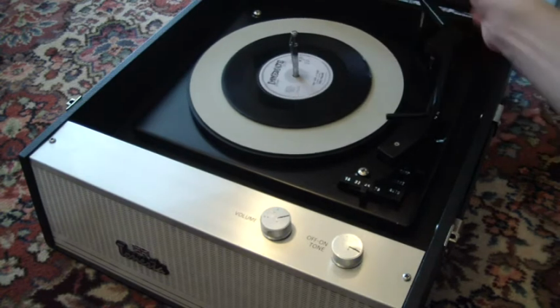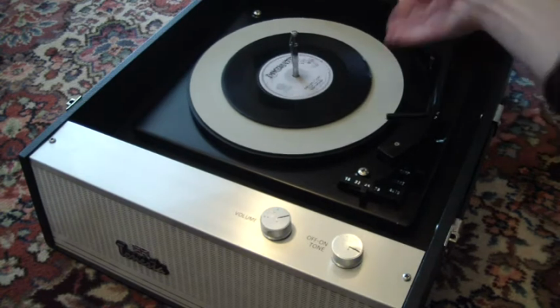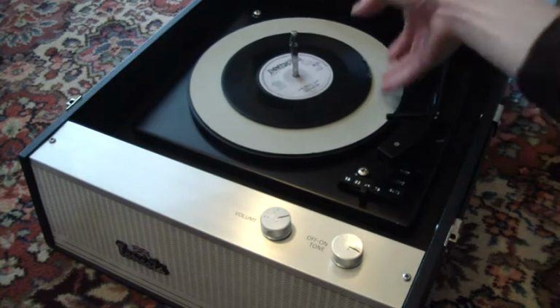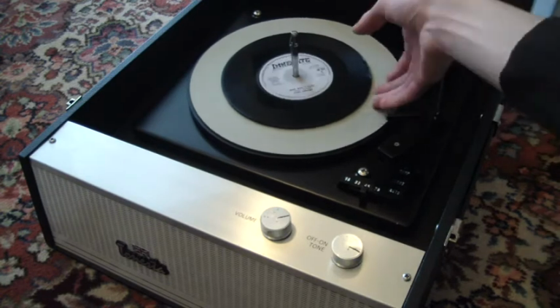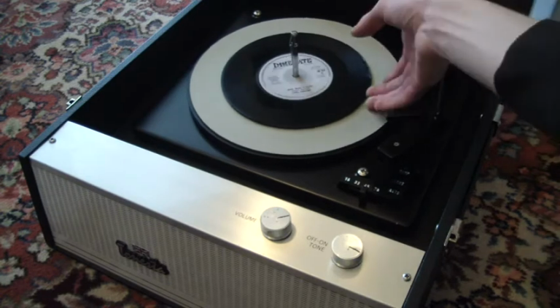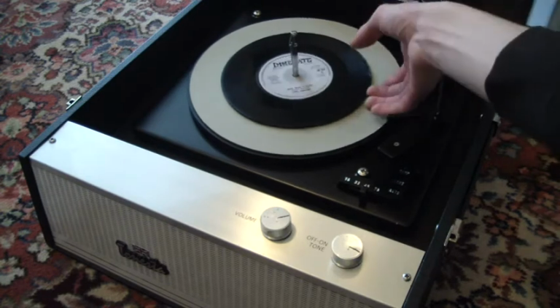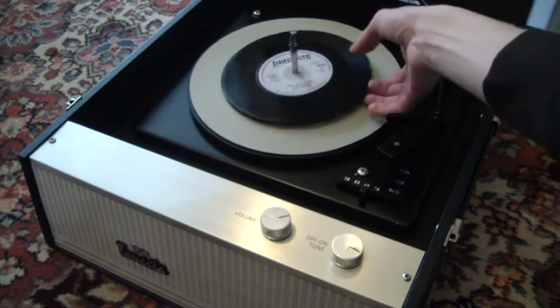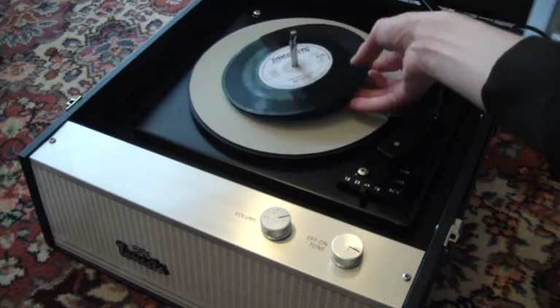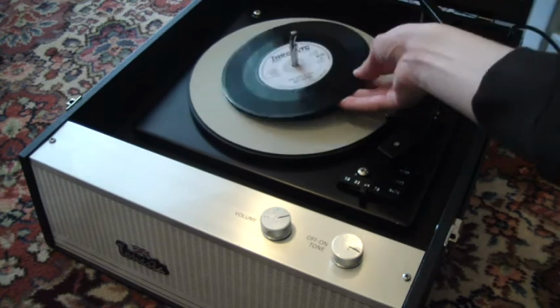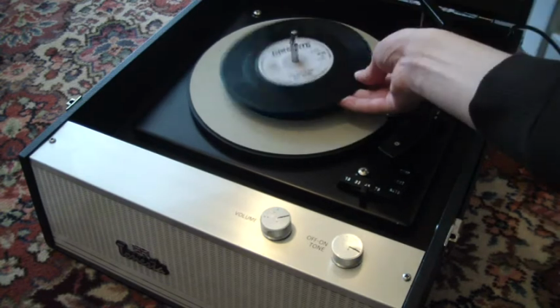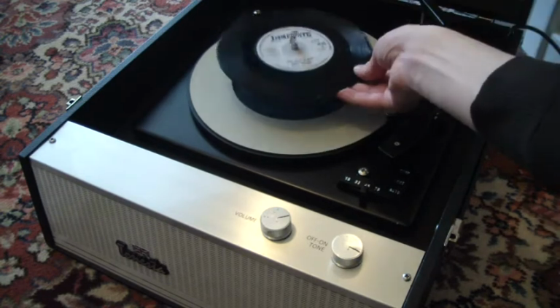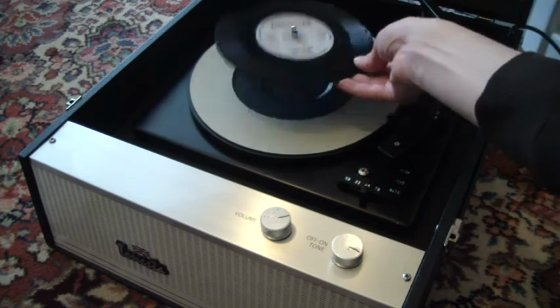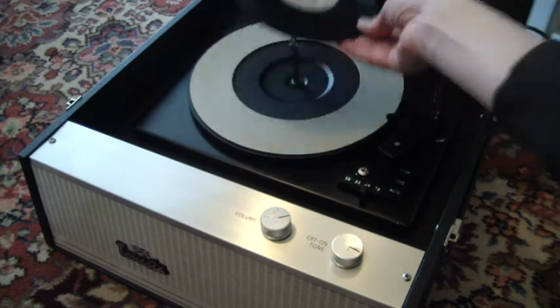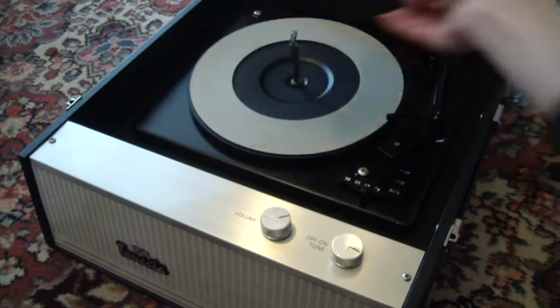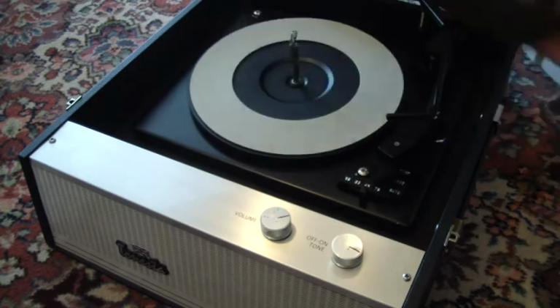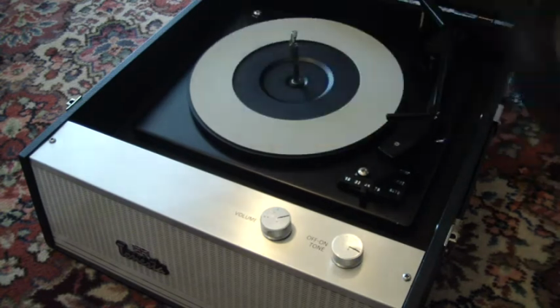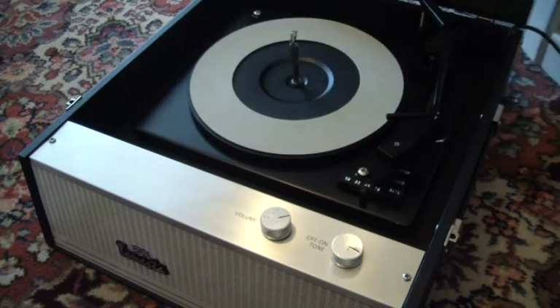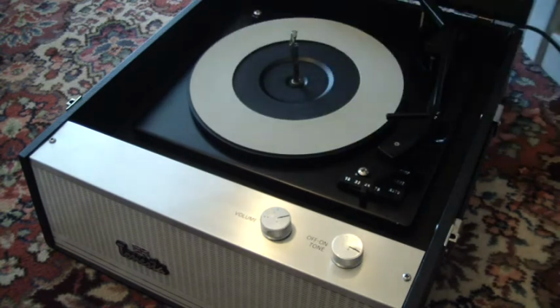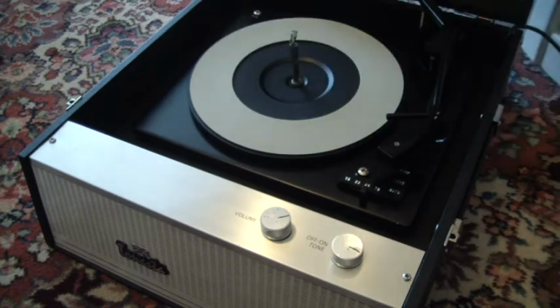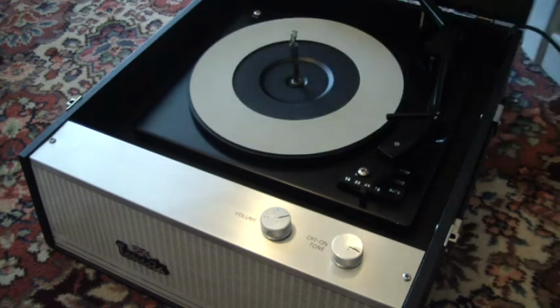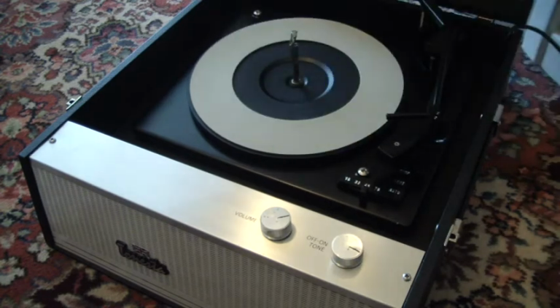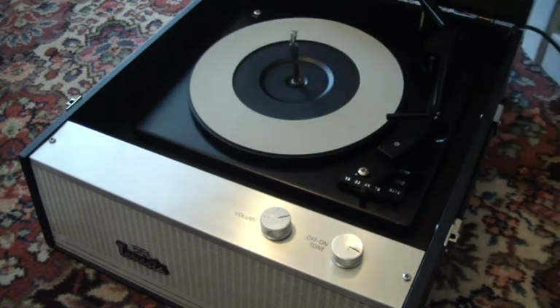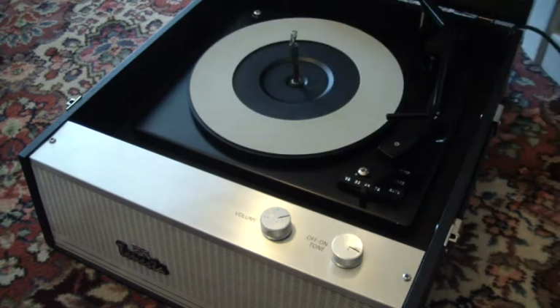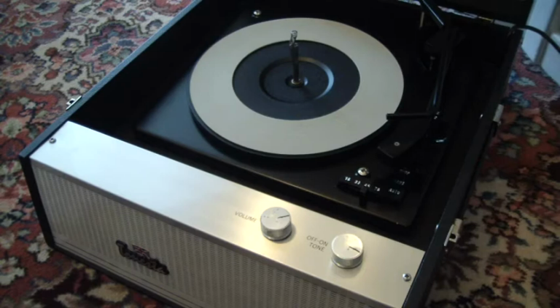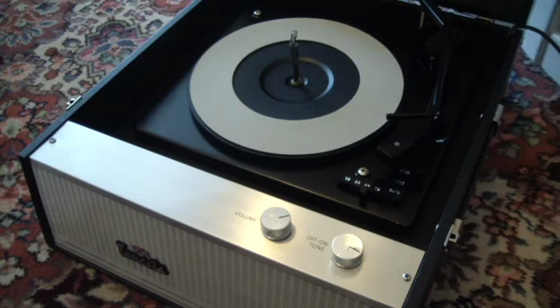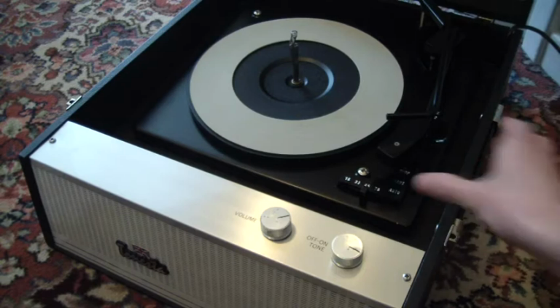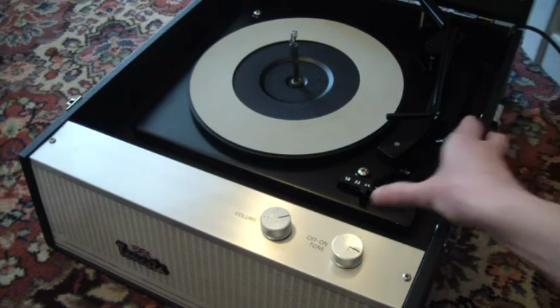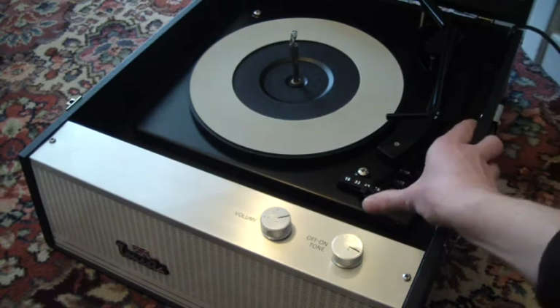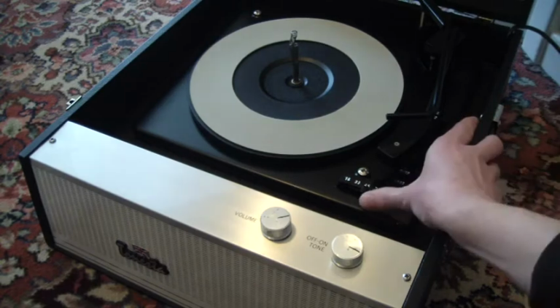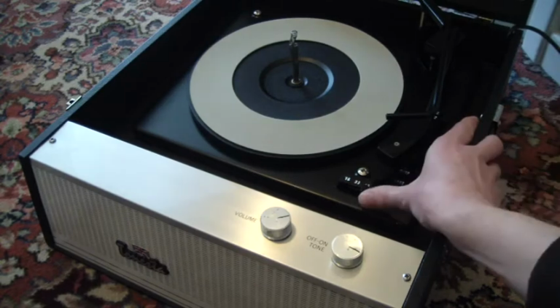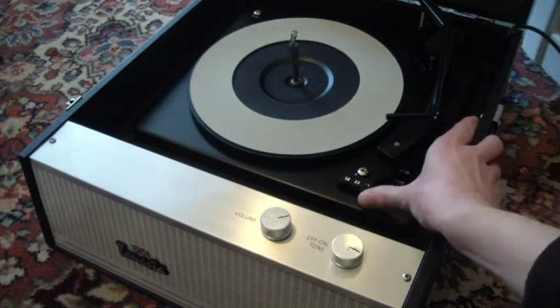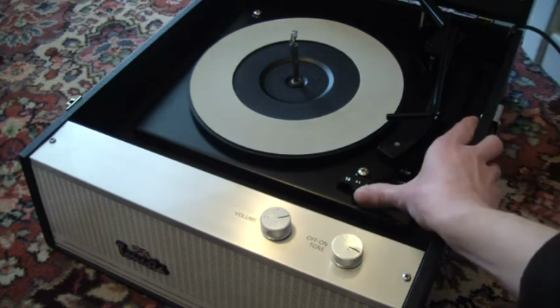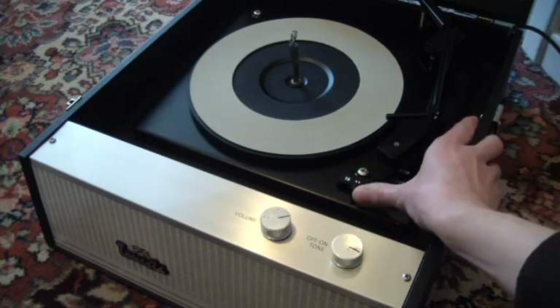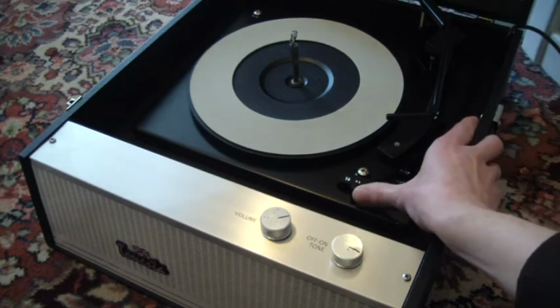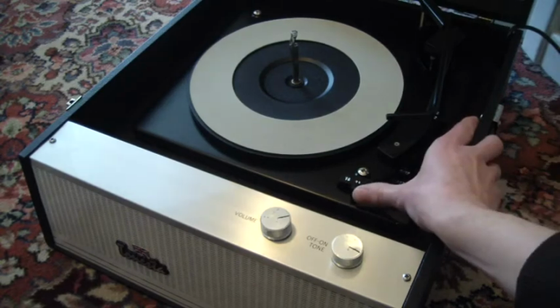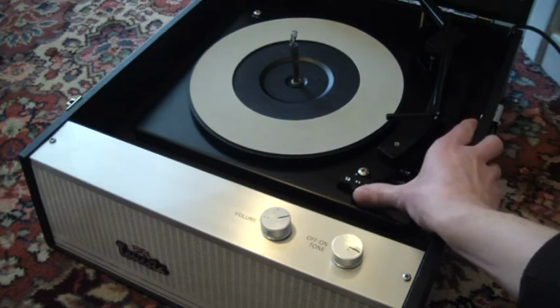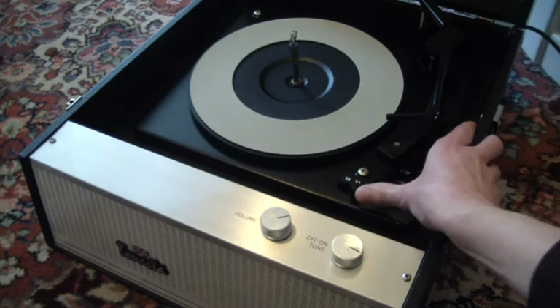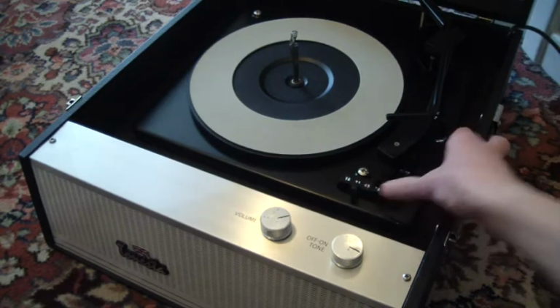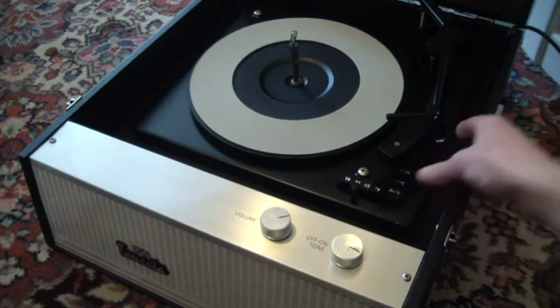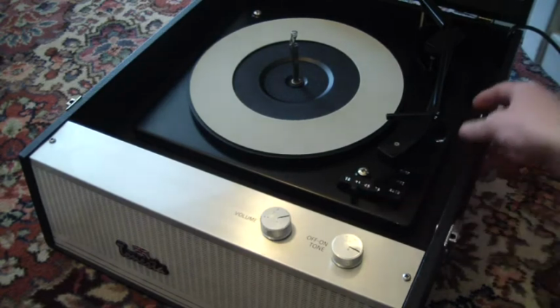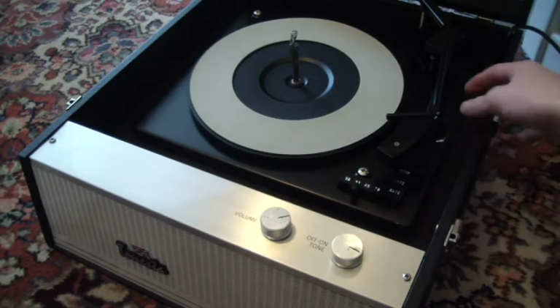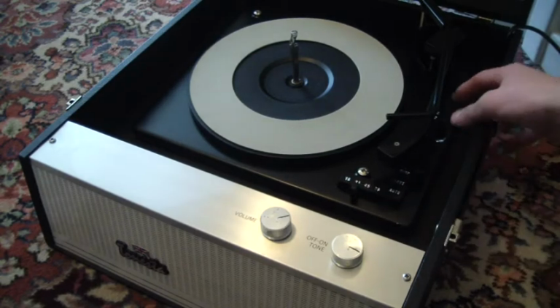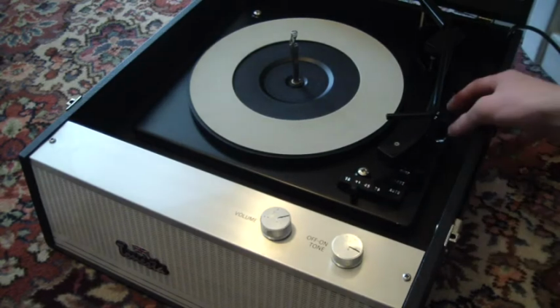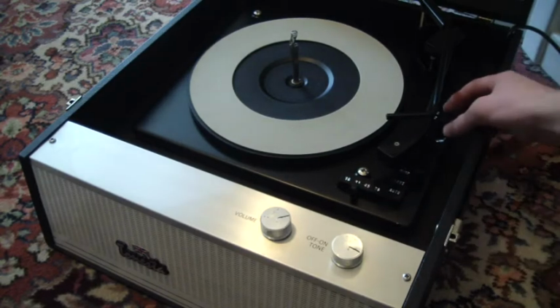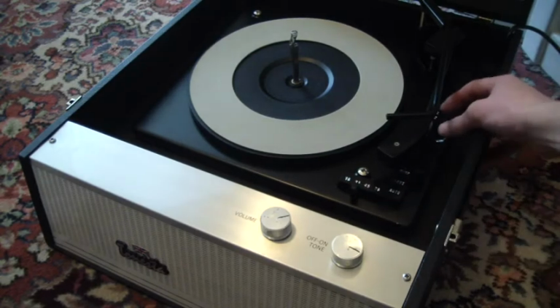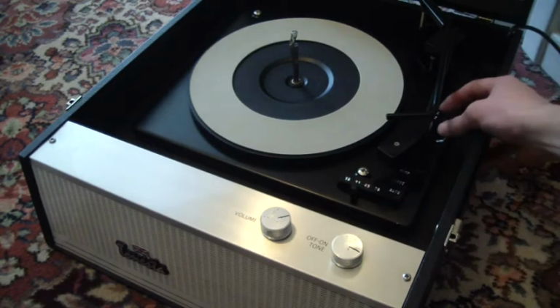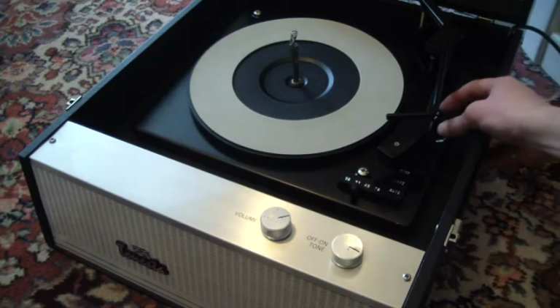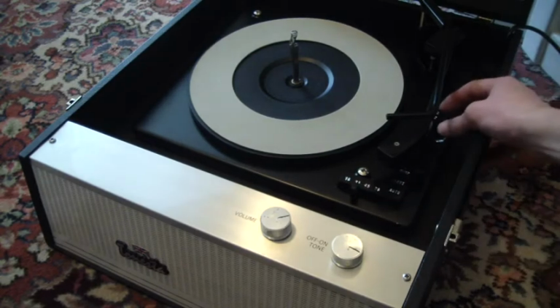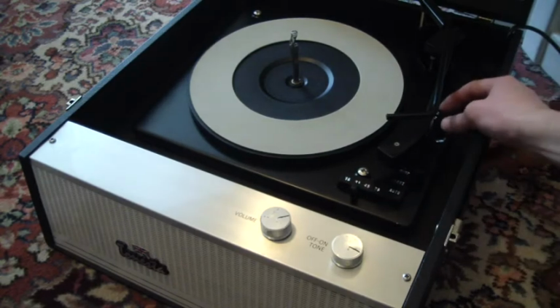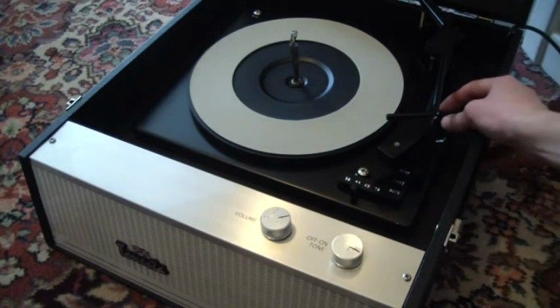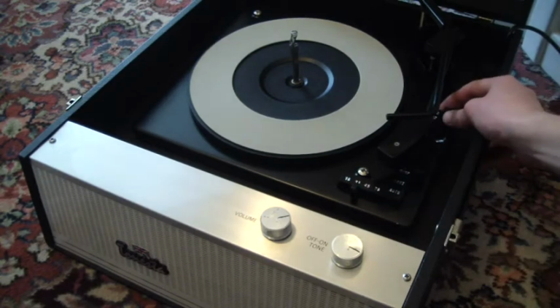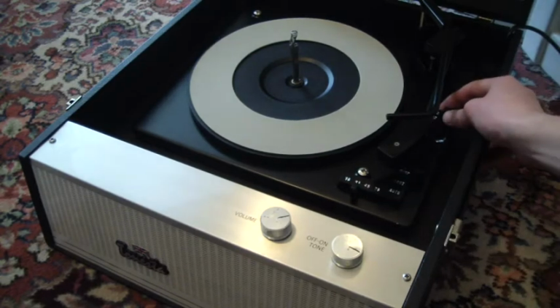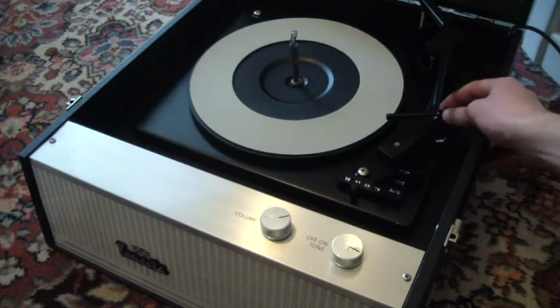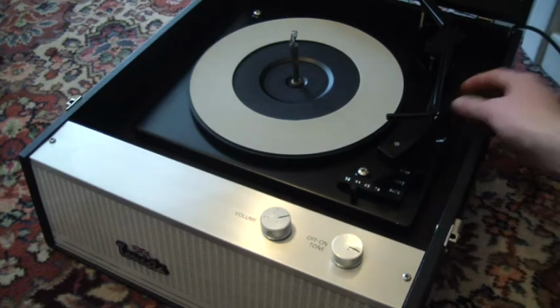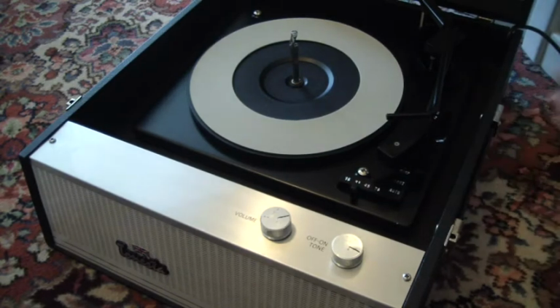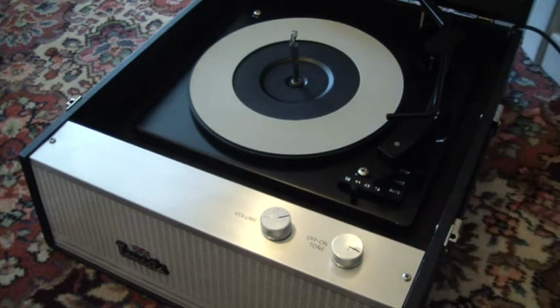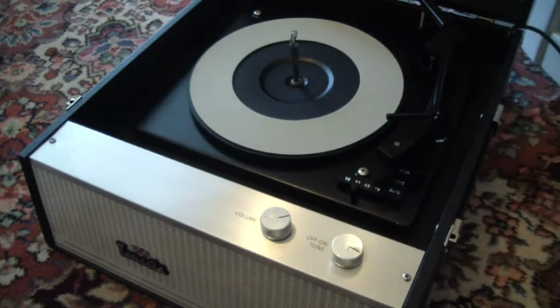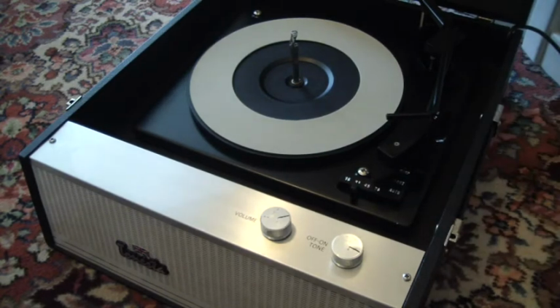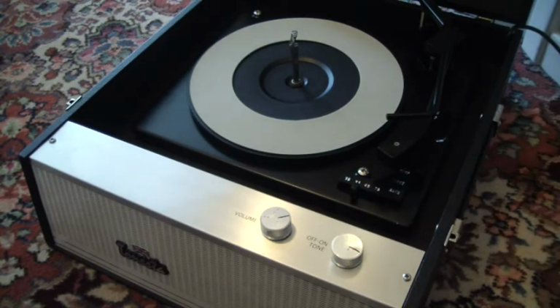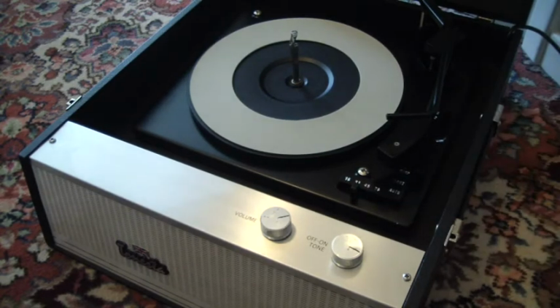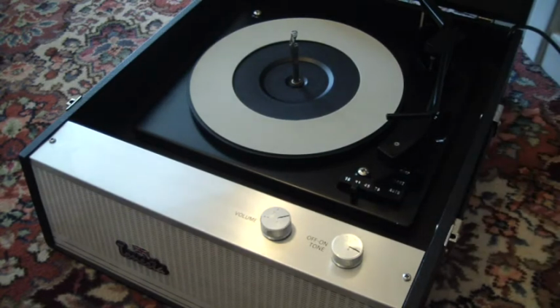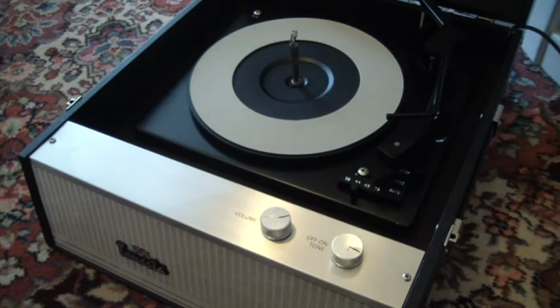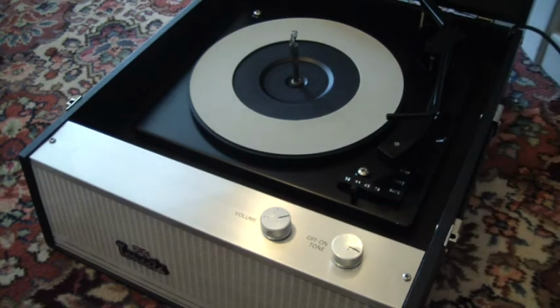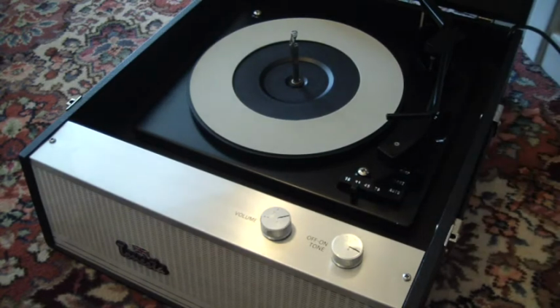Obviously, to play a 33rpm record, just change the speed down to 33 and put the size selector to 12 inch.